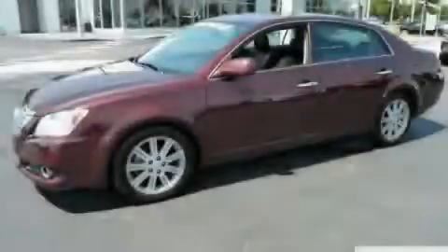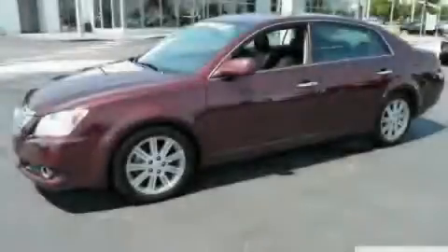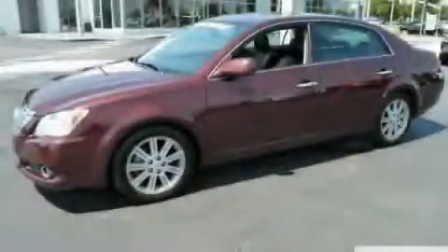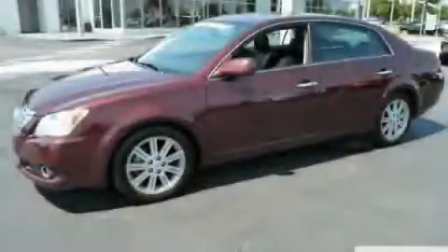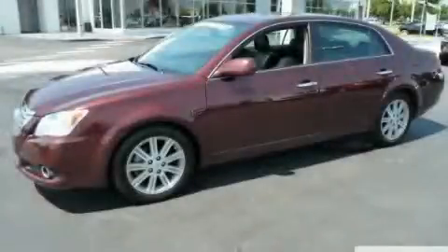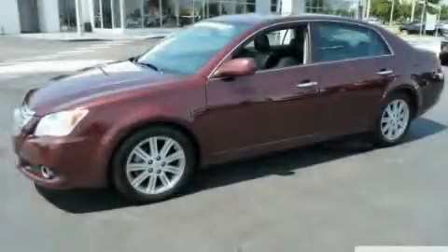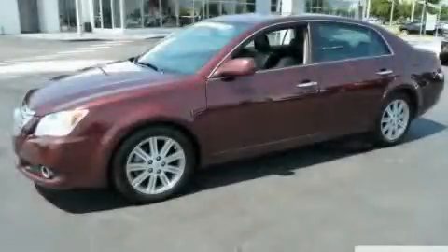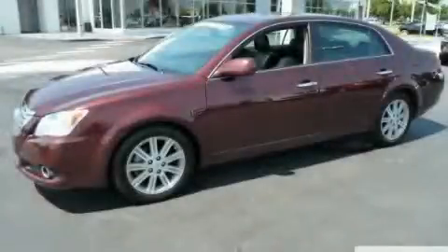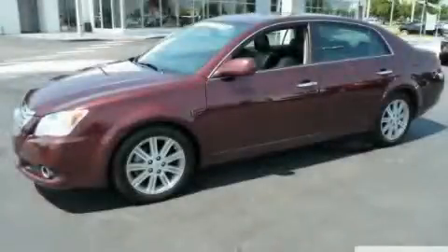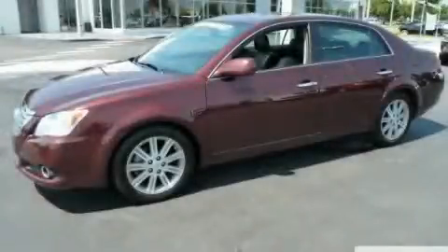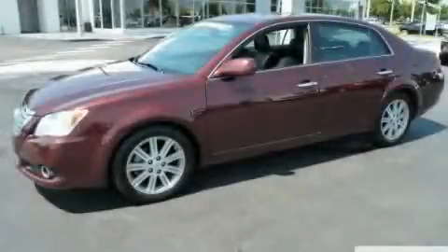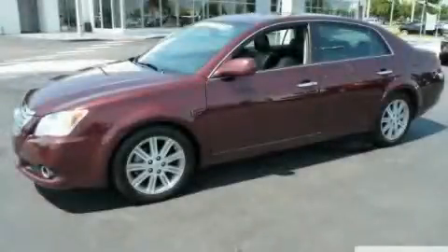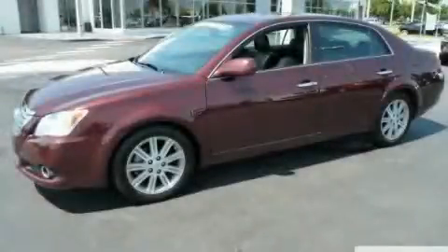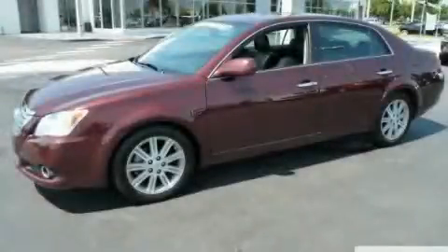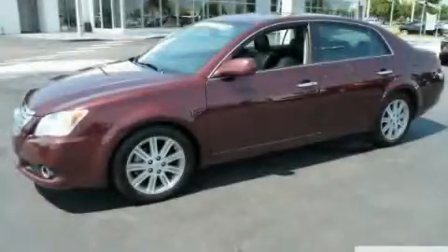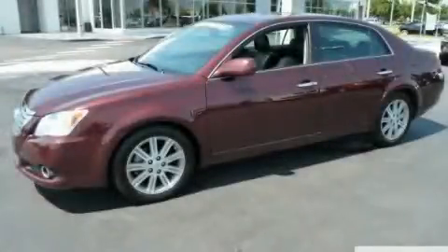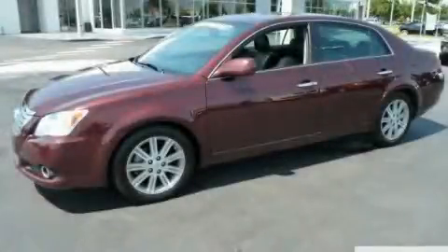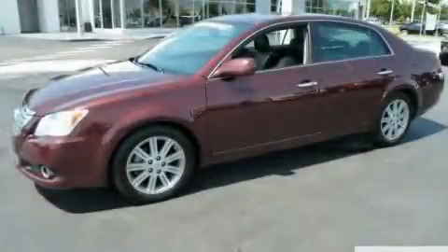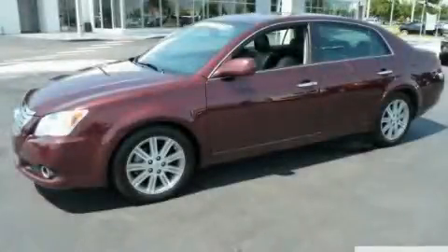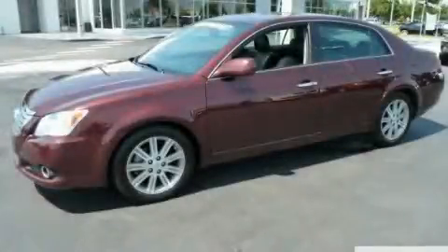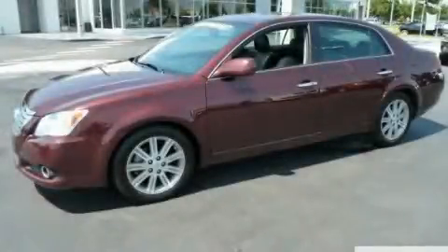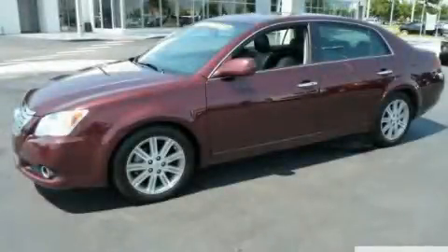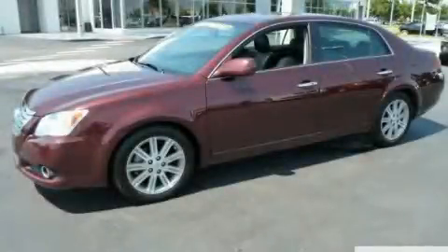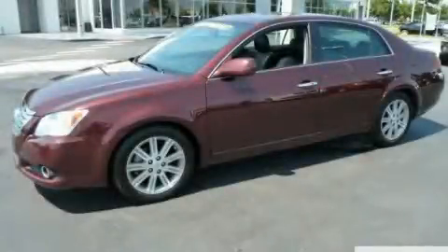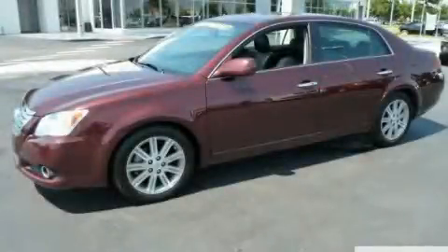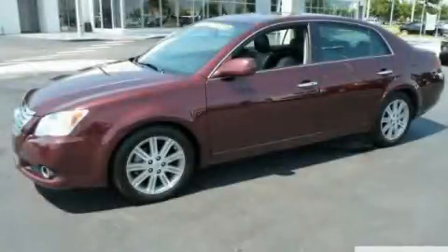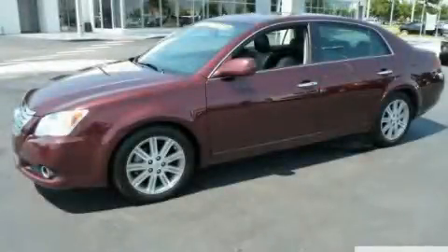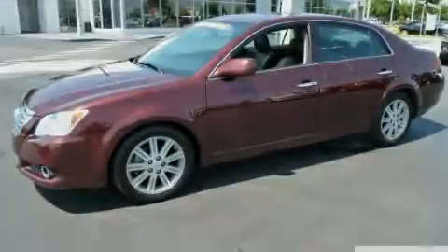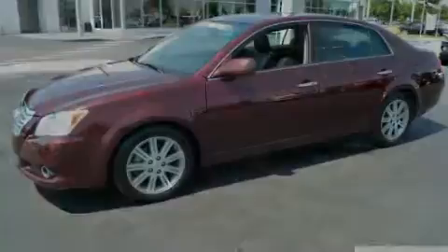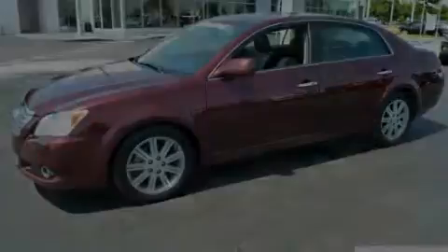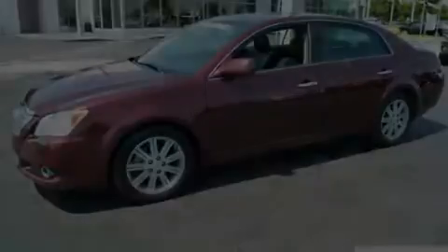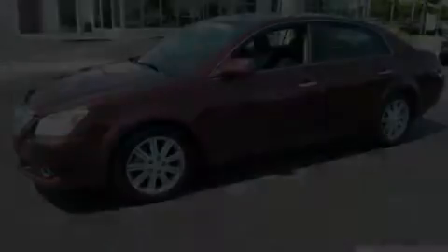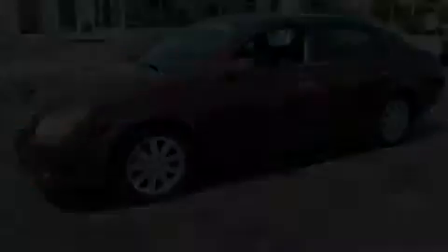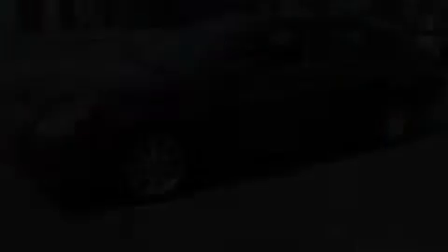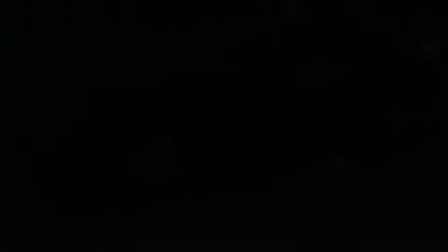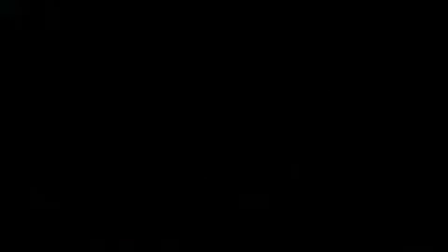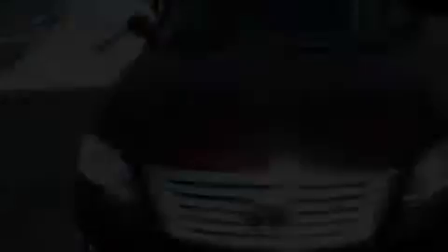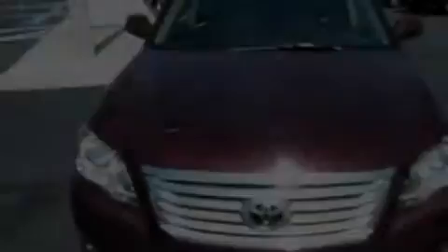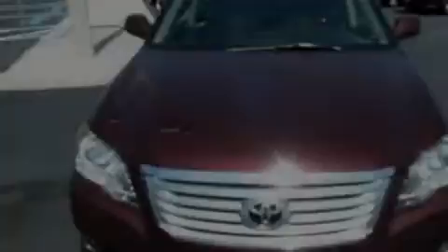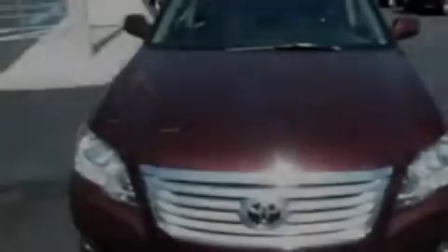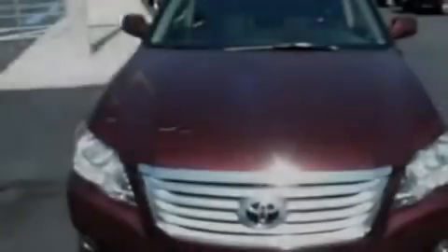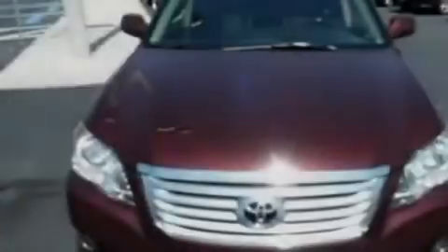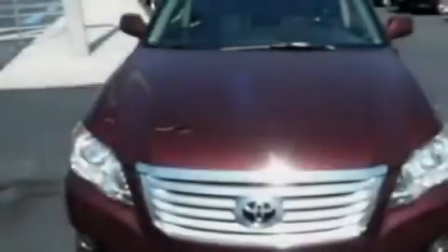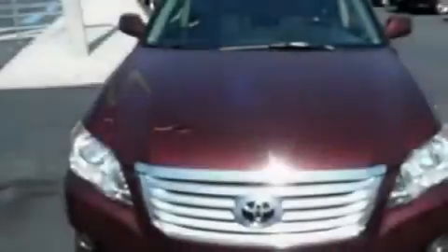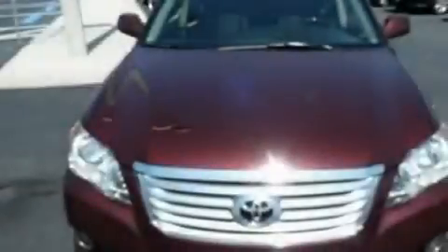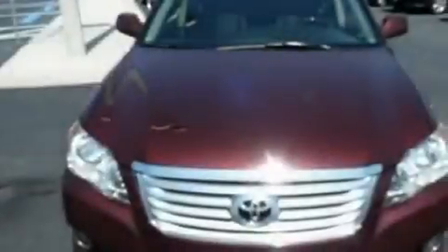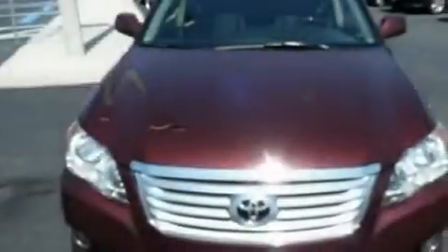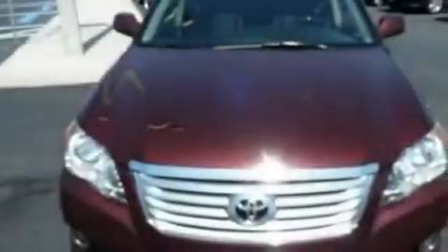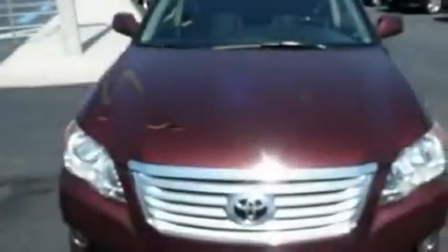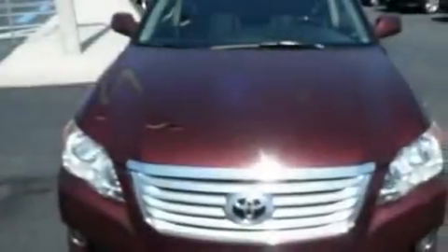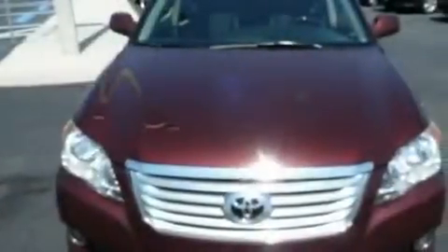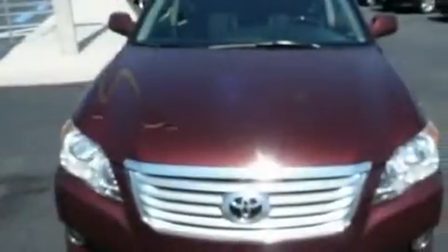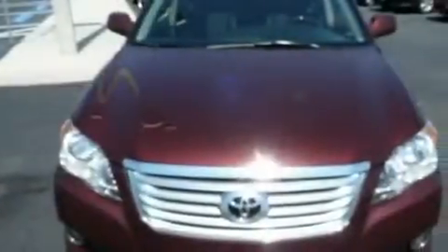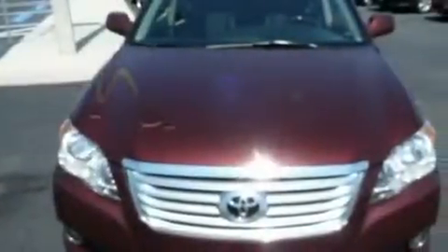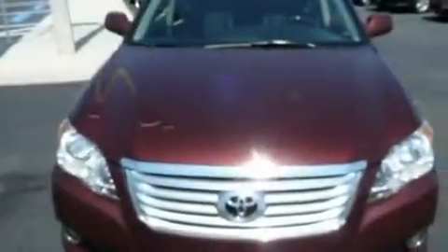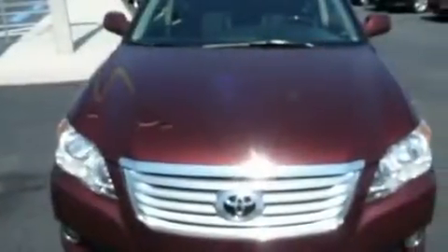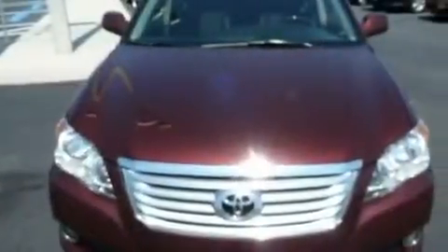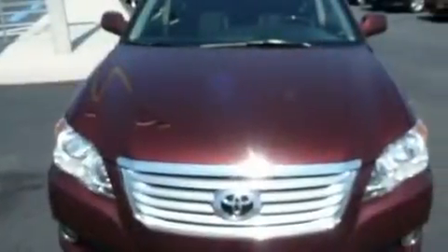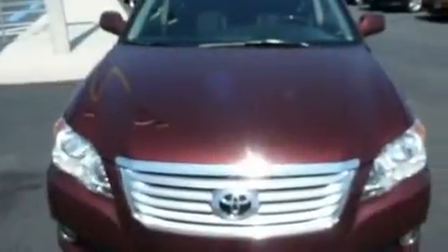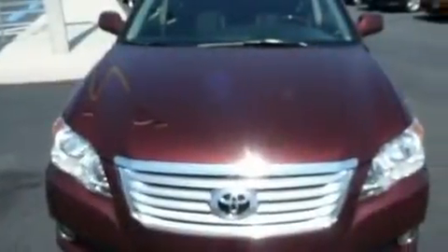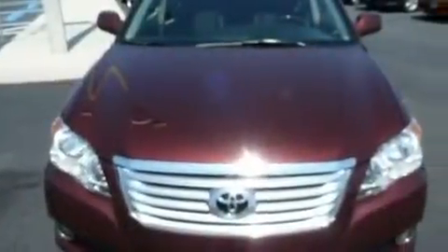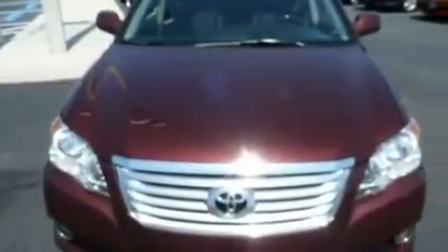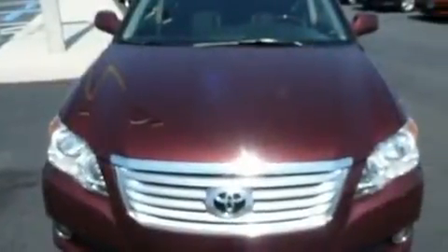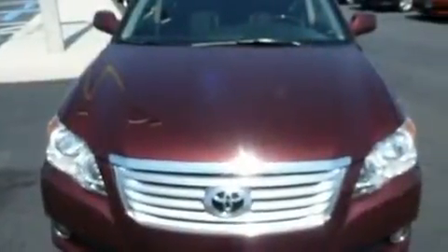This is a 2009 Toyota Avalon. It has a 3.5-liter six-cylinder engine and an automatic transmission.